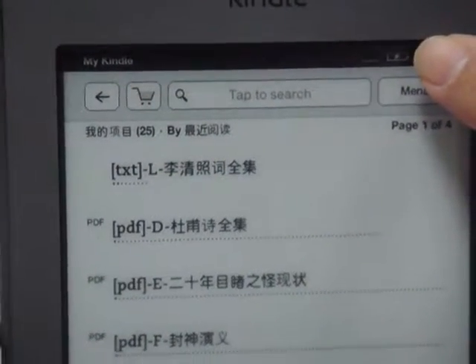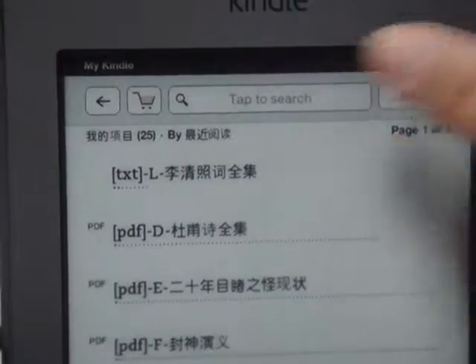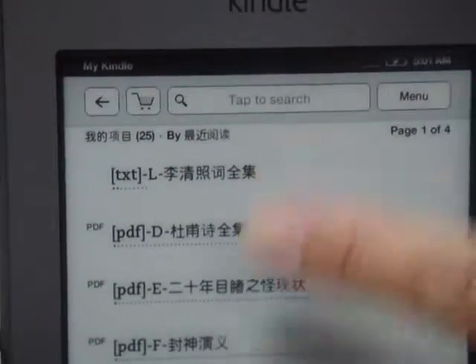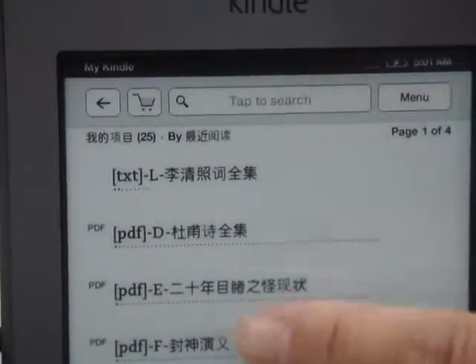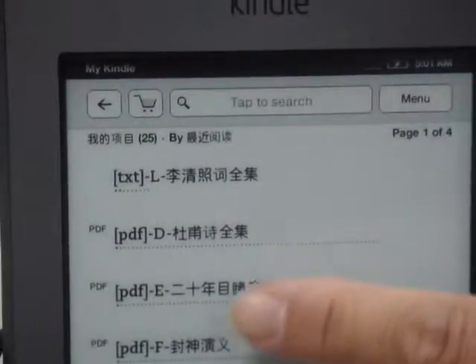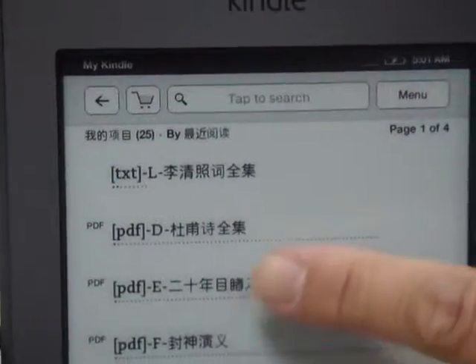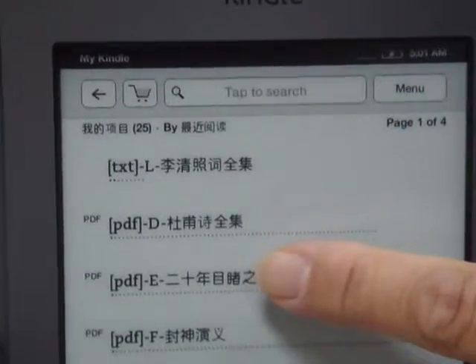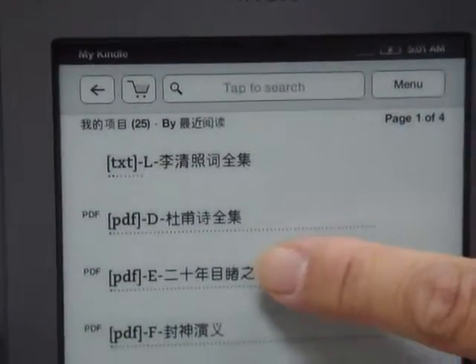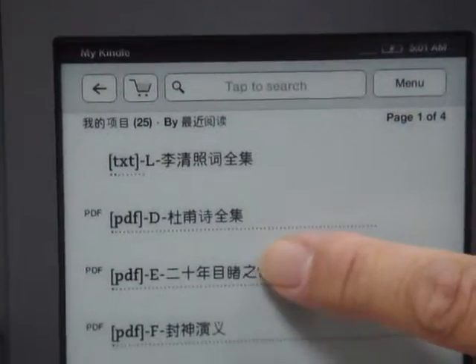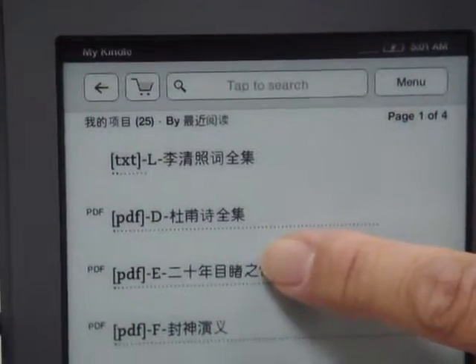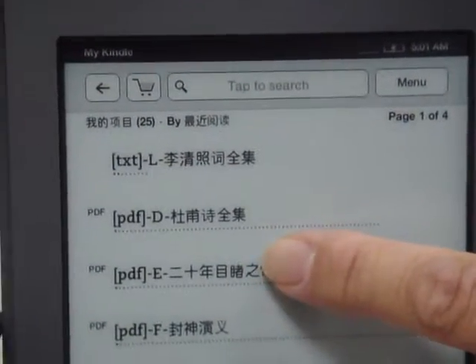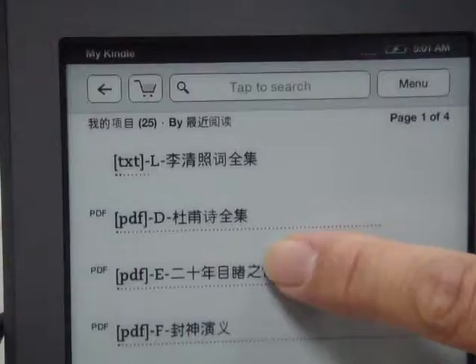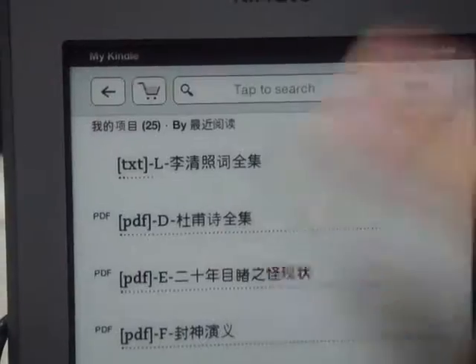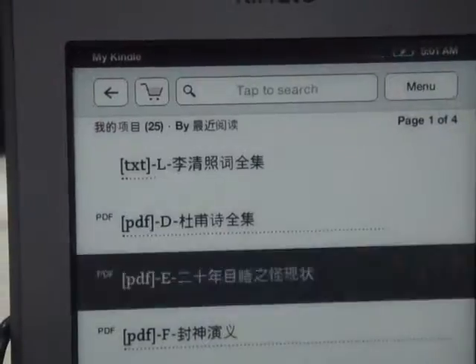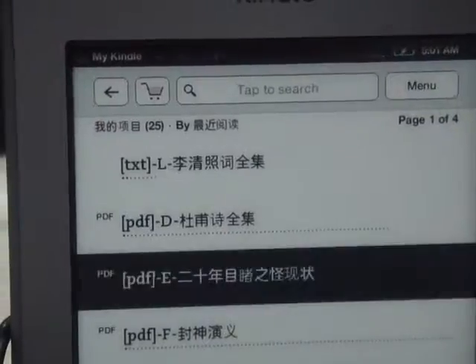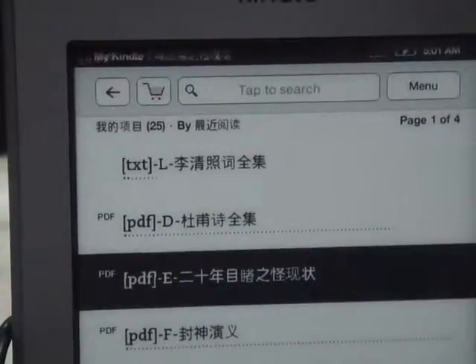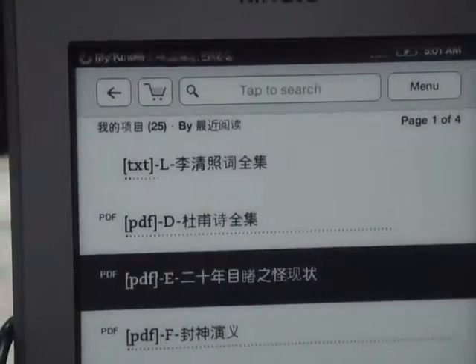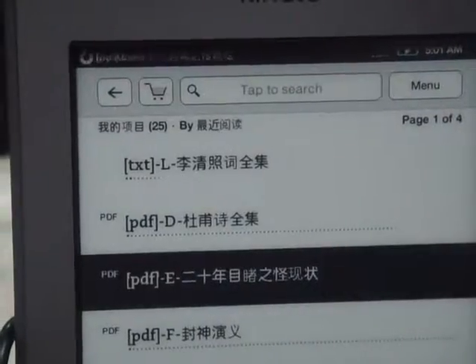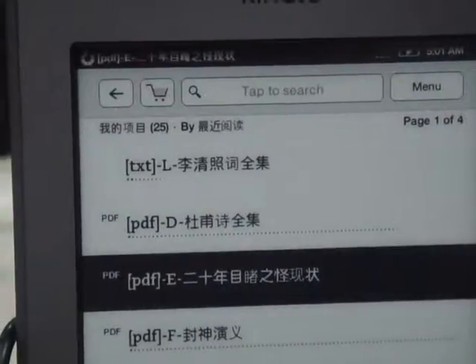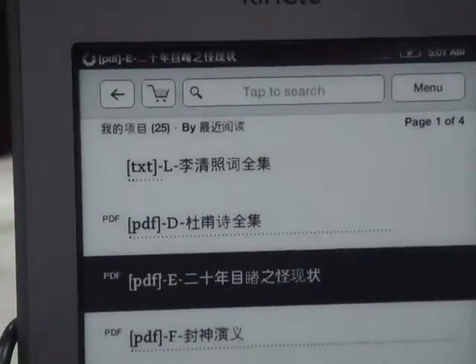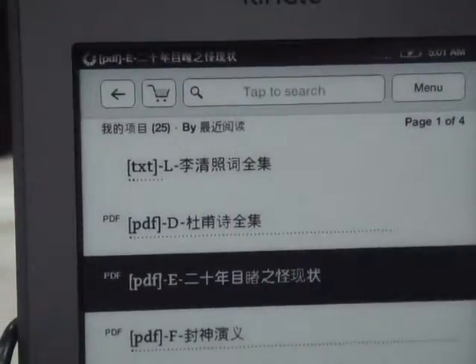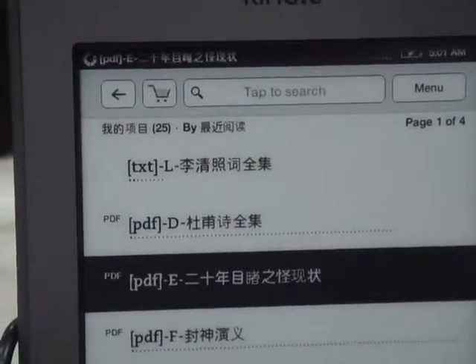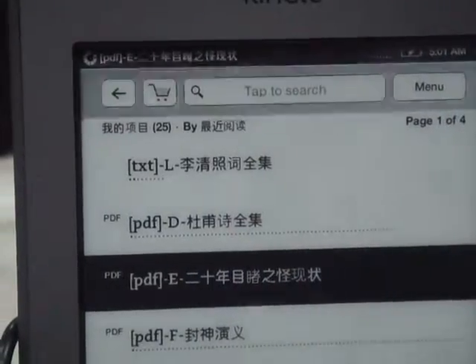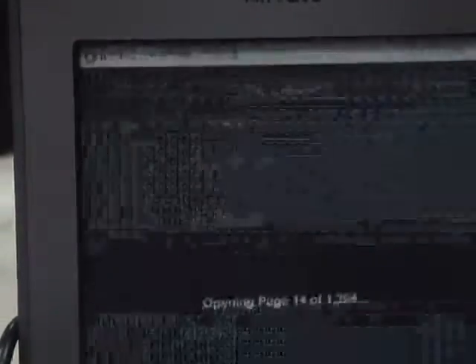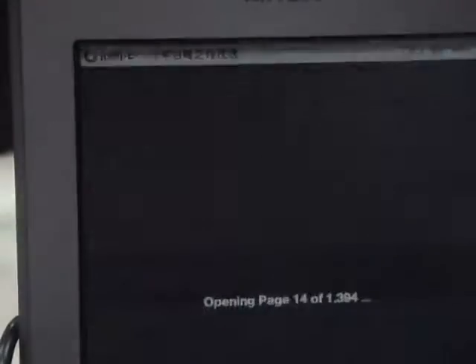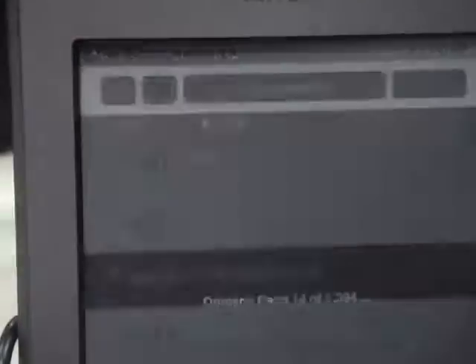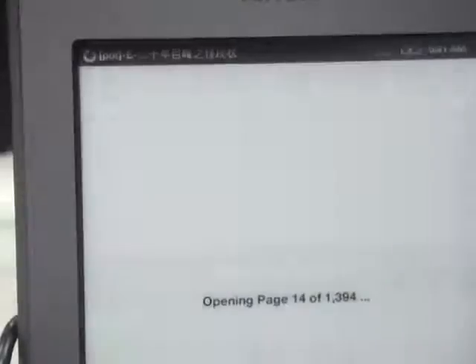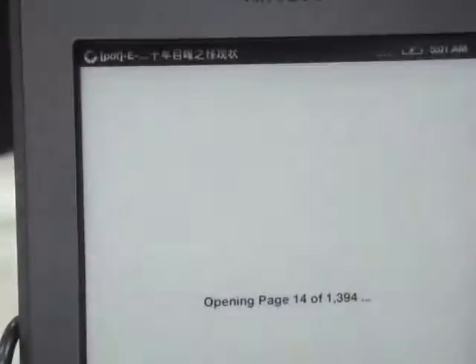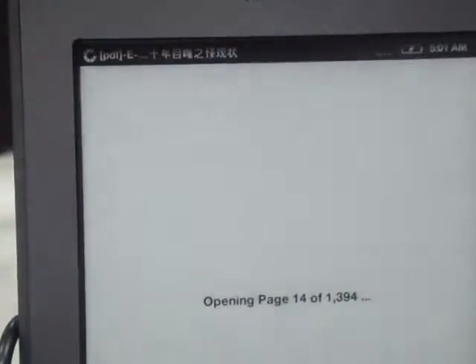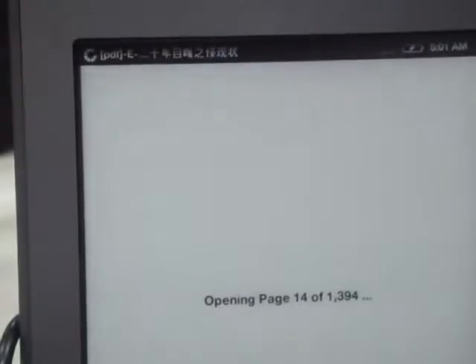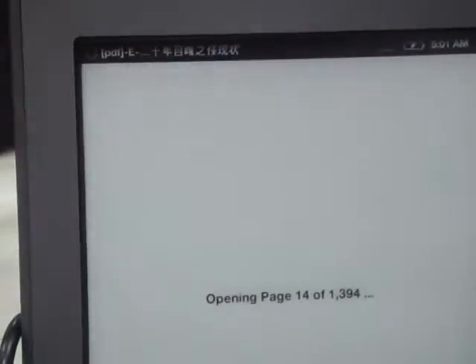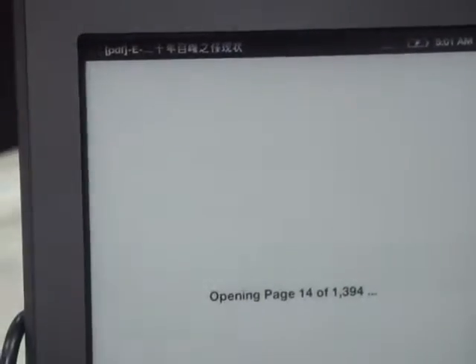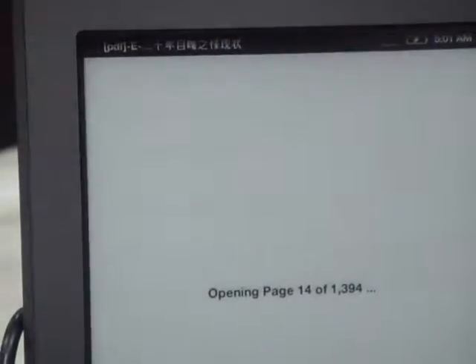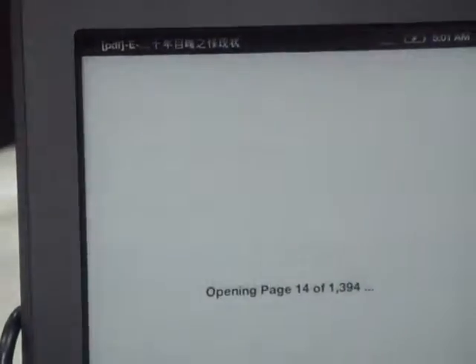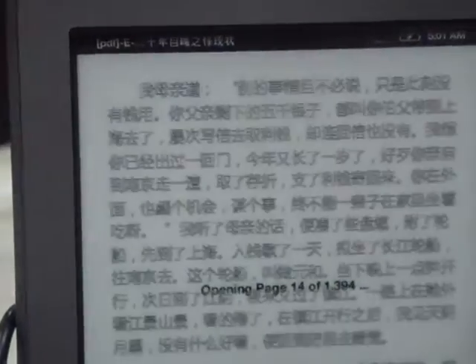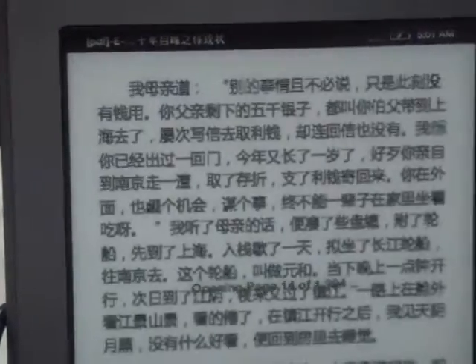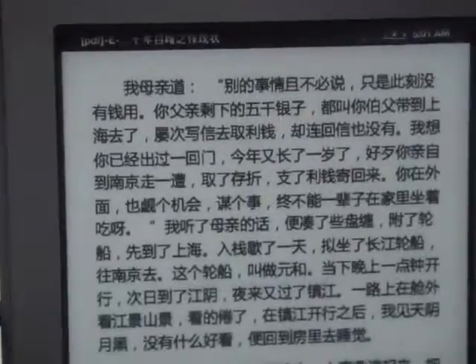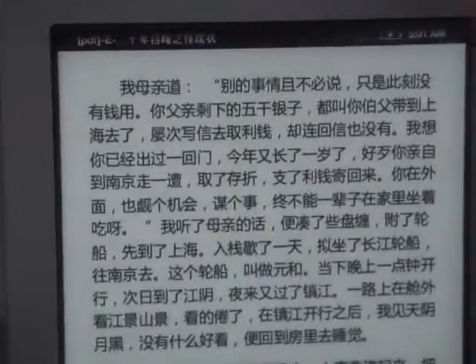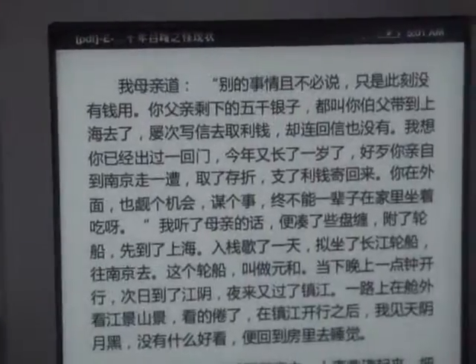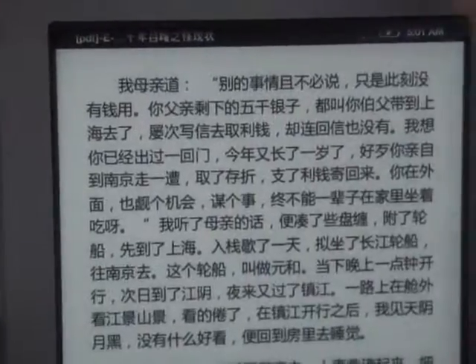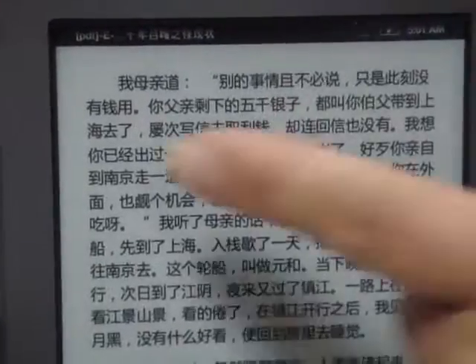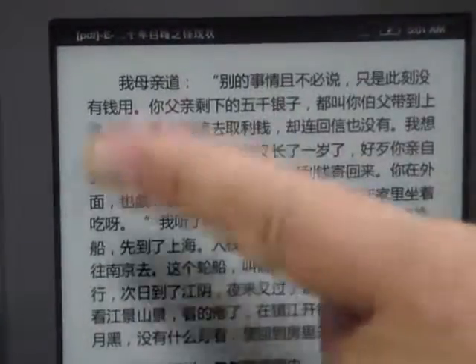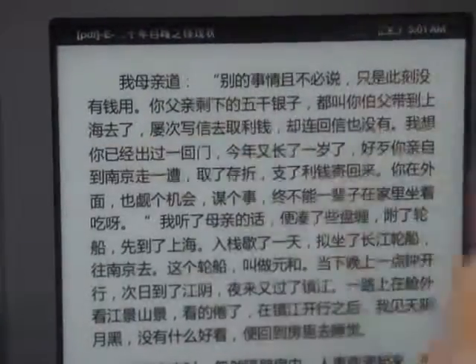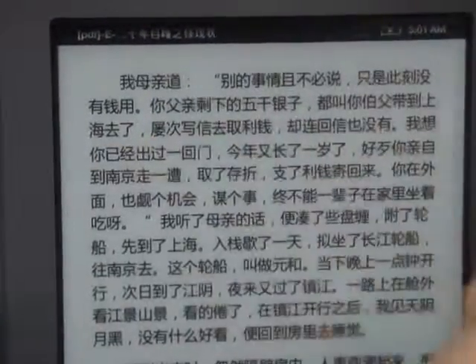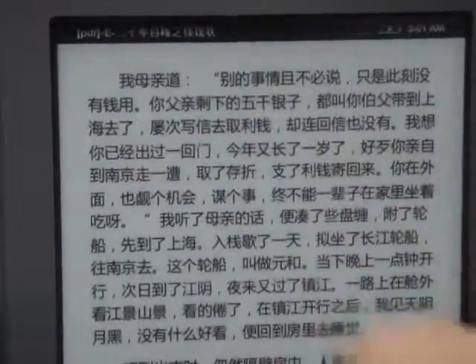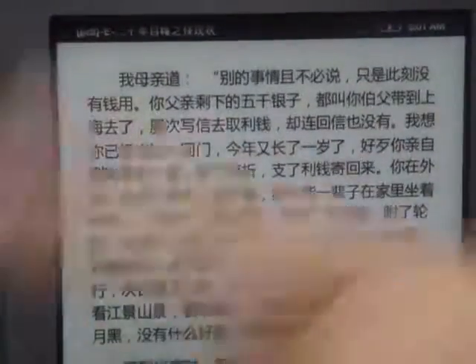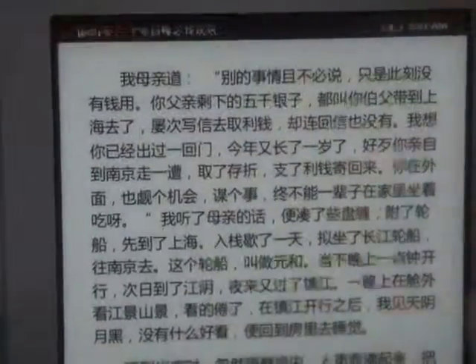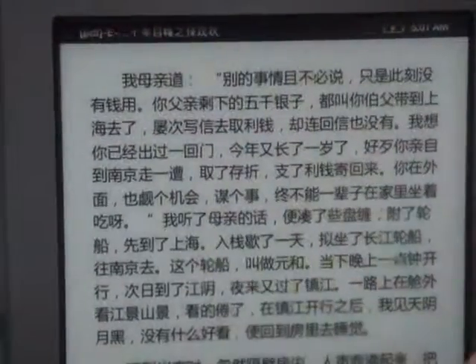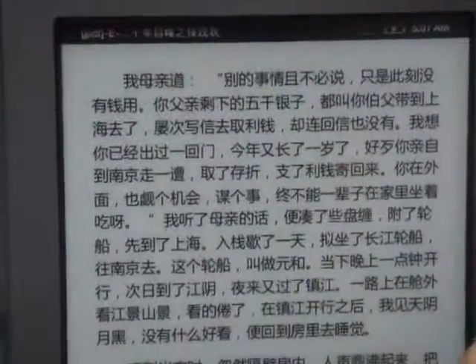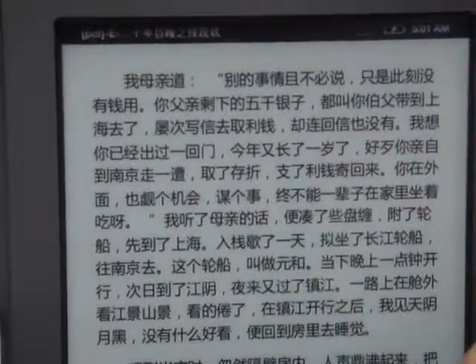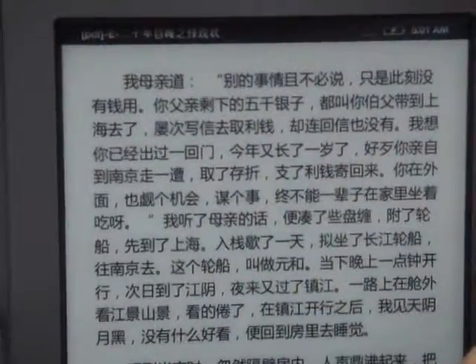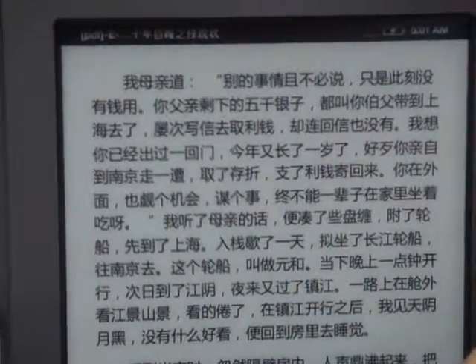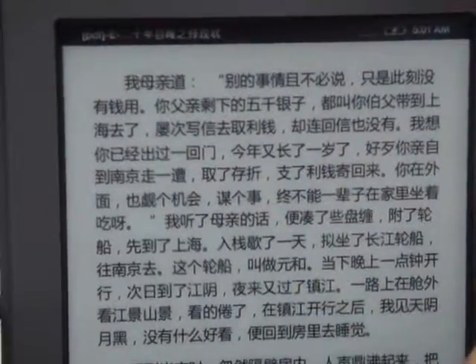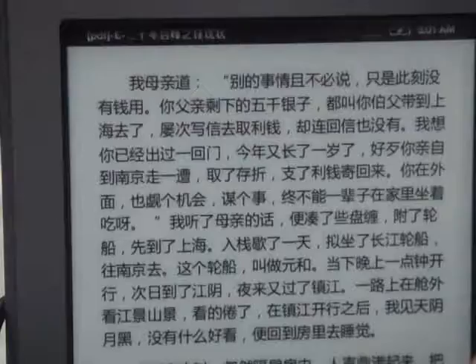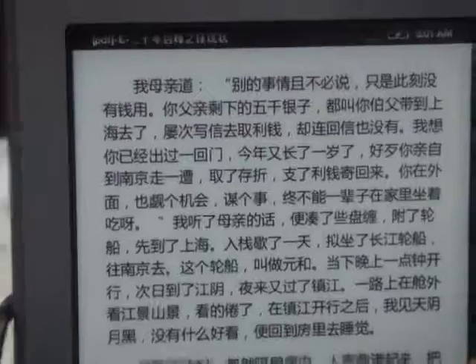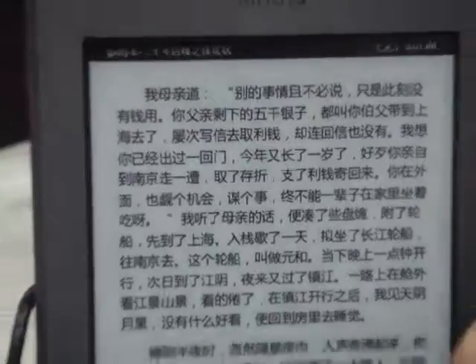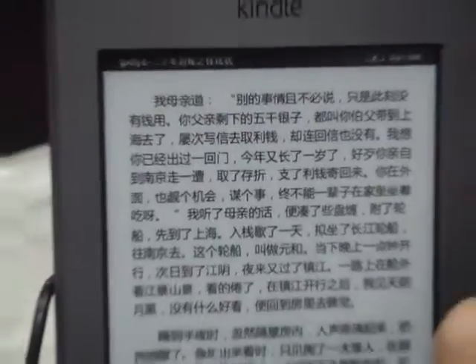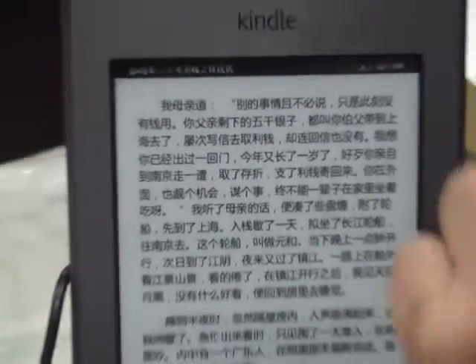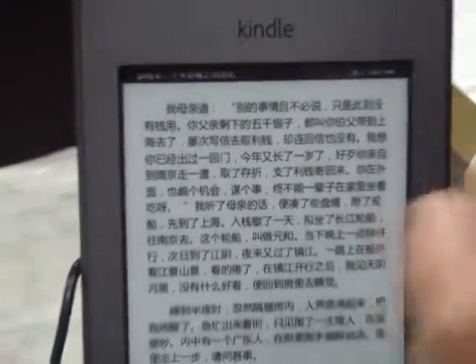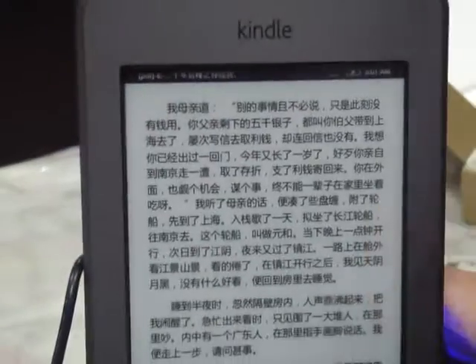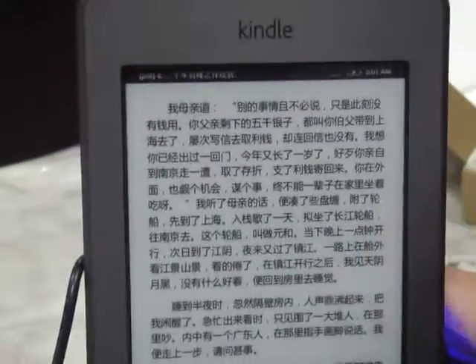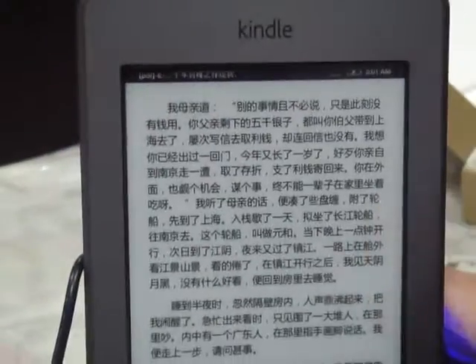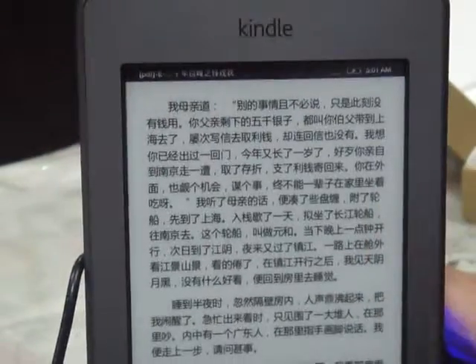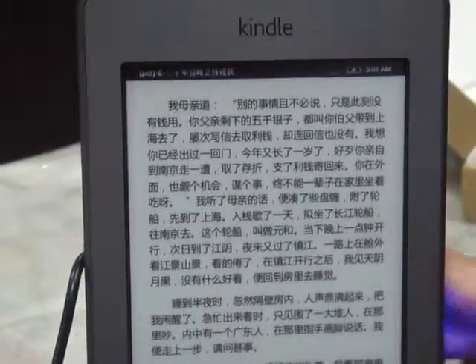So this is the Kindle Touch. You can see here.